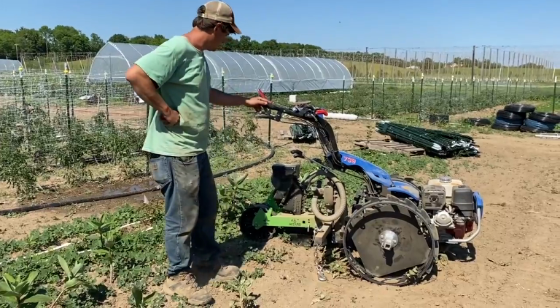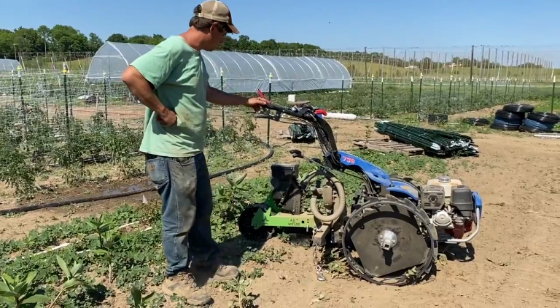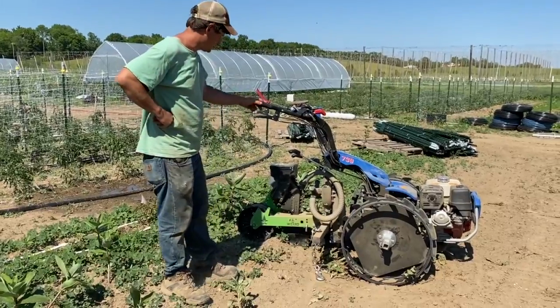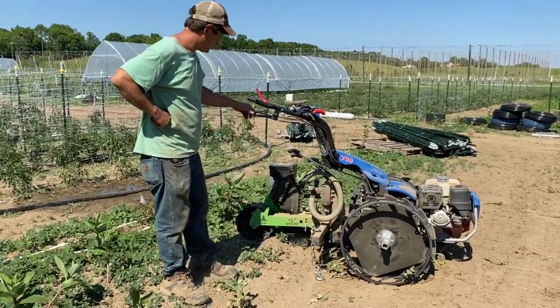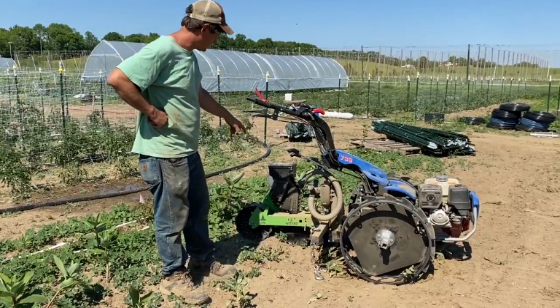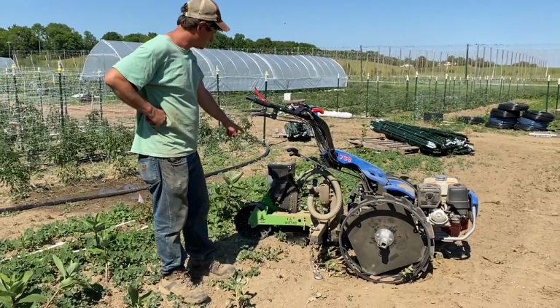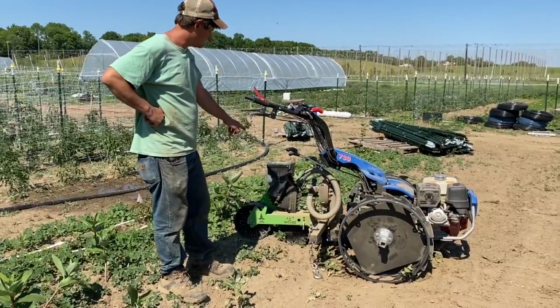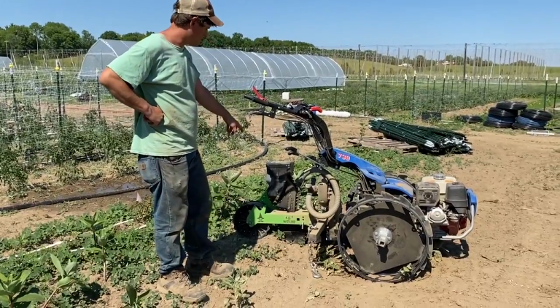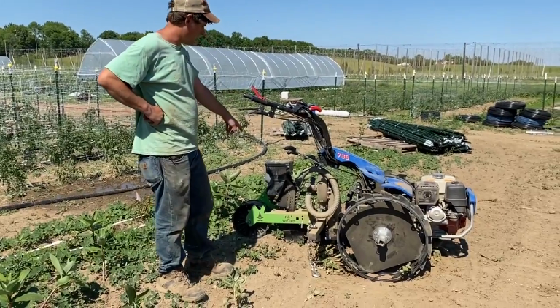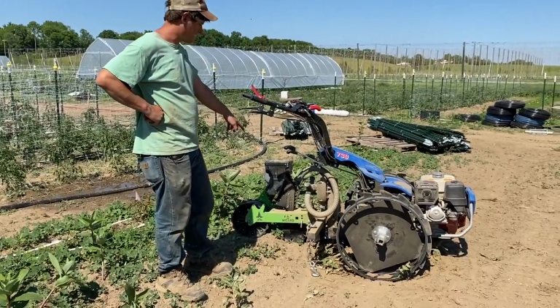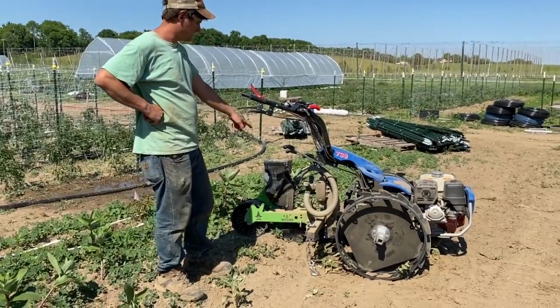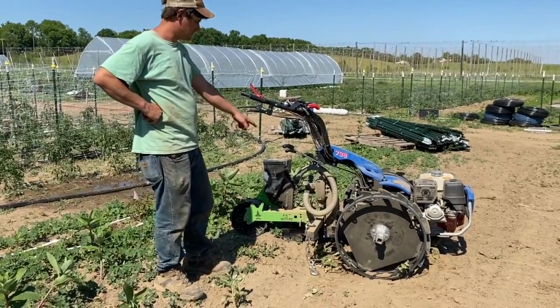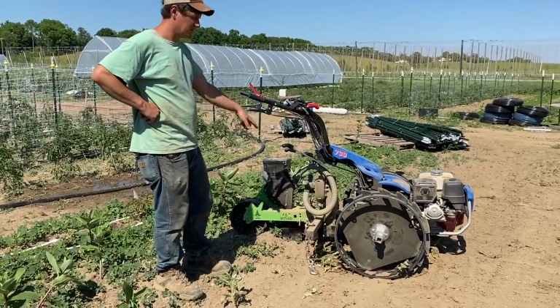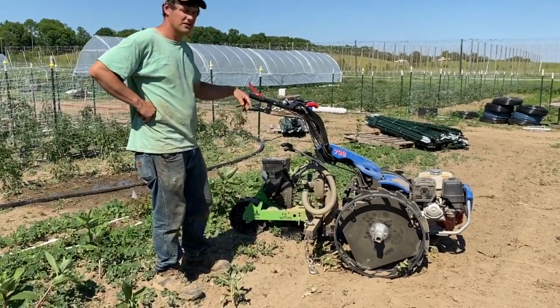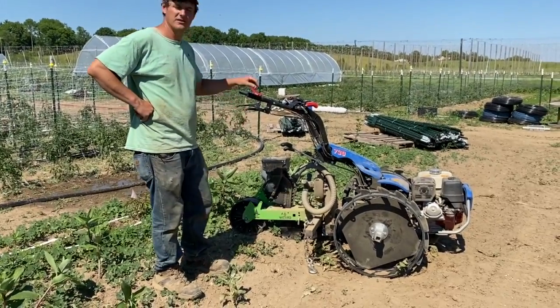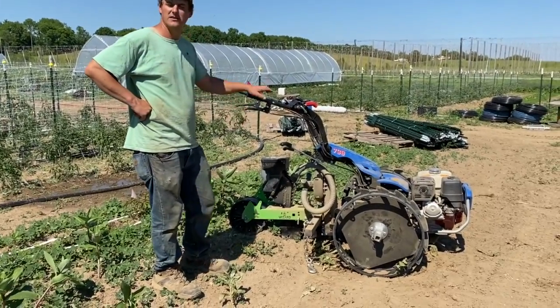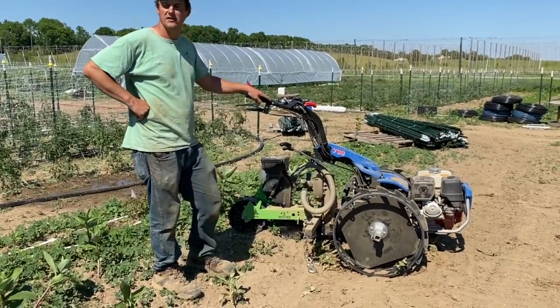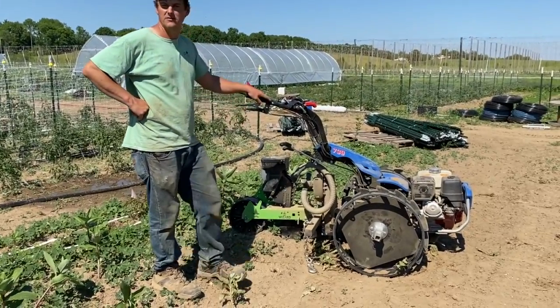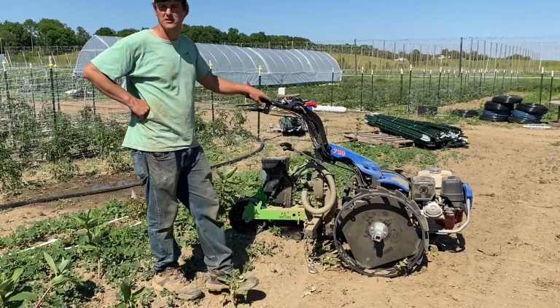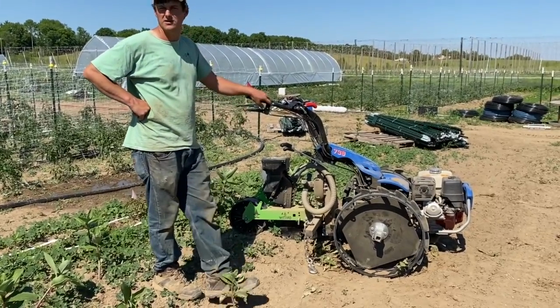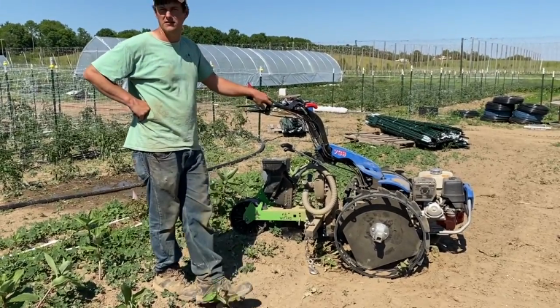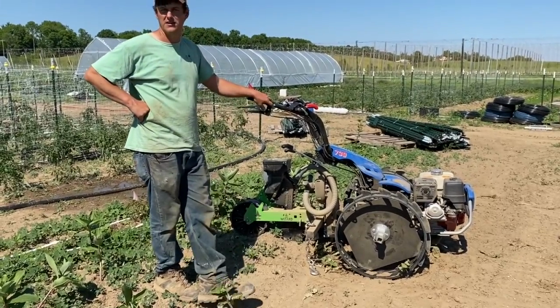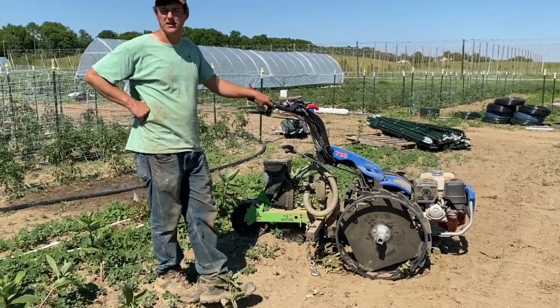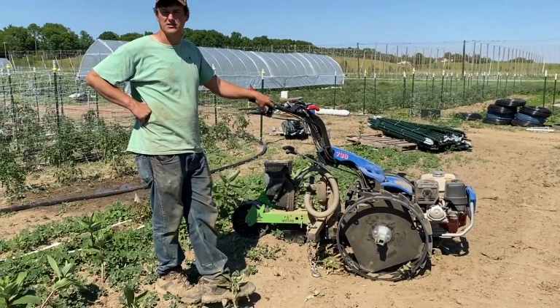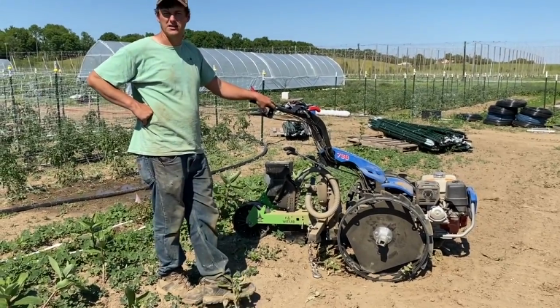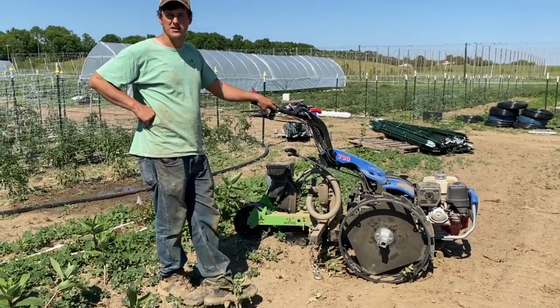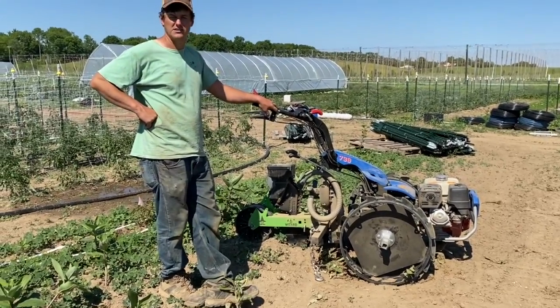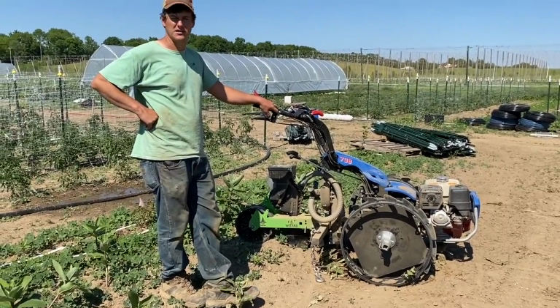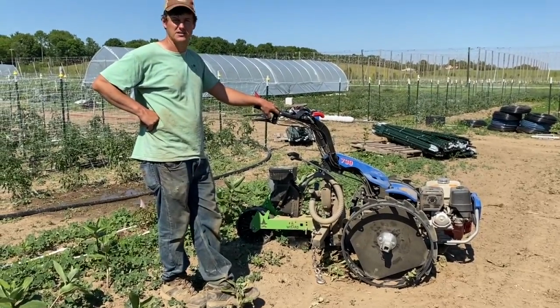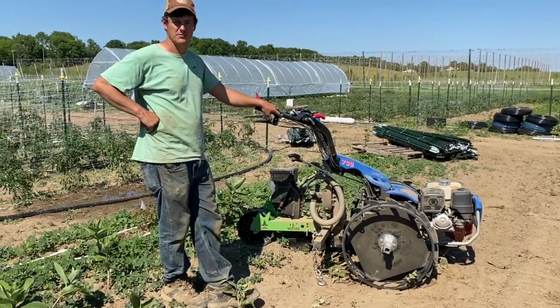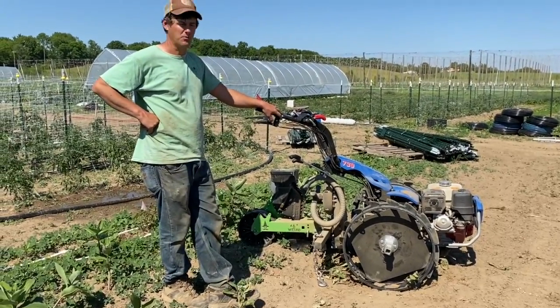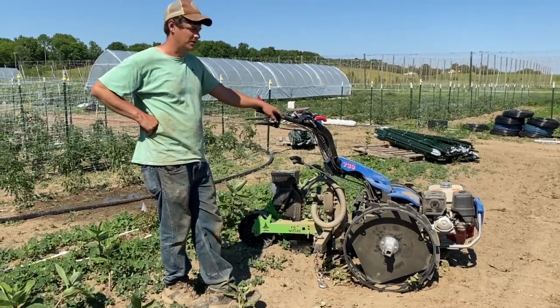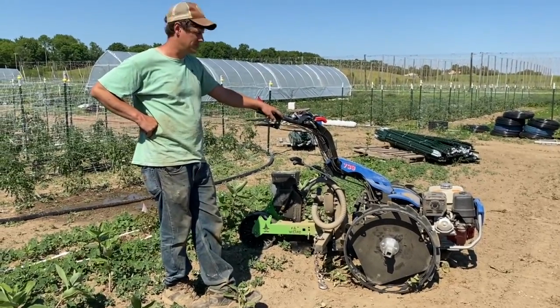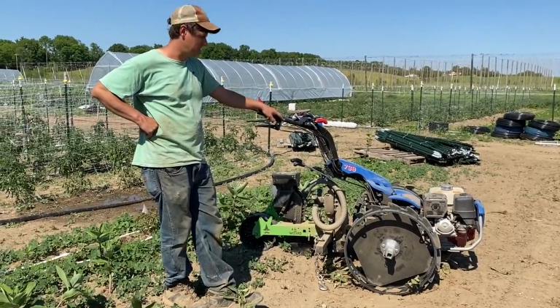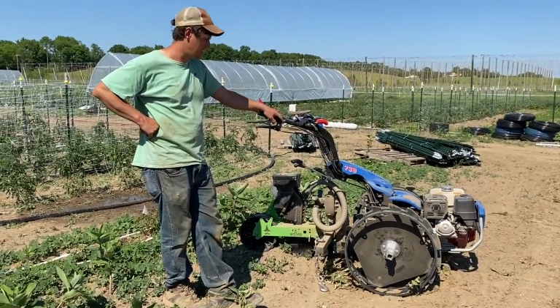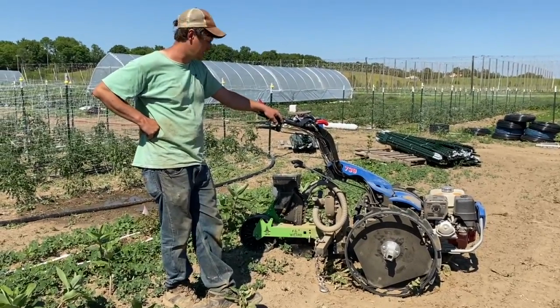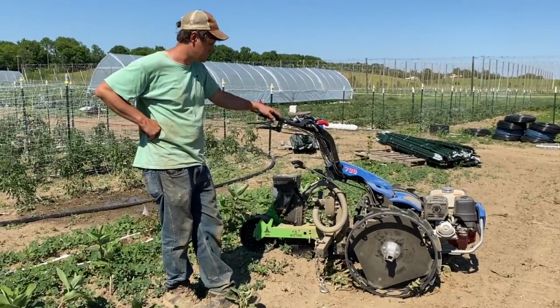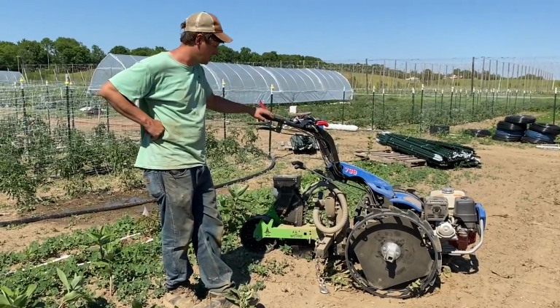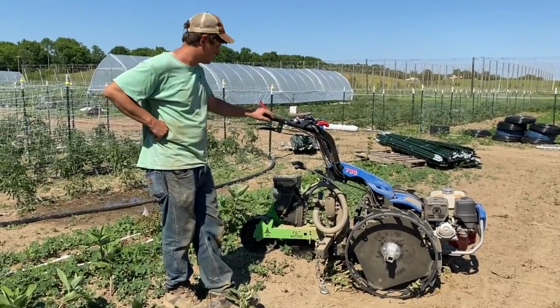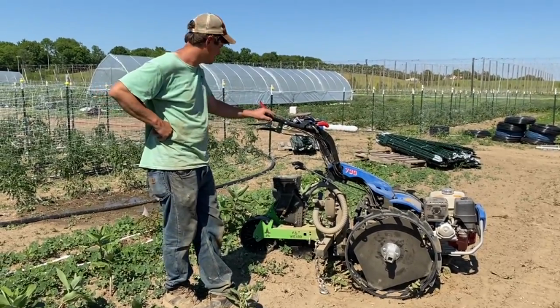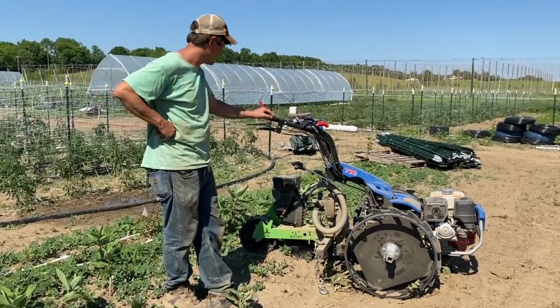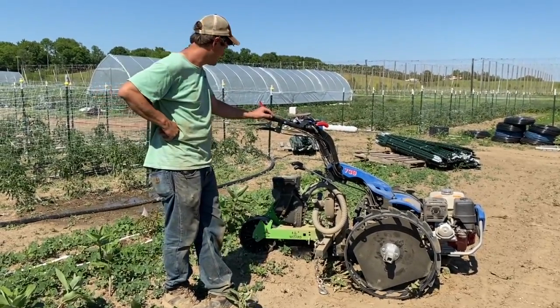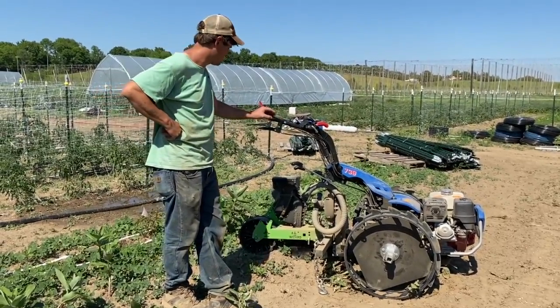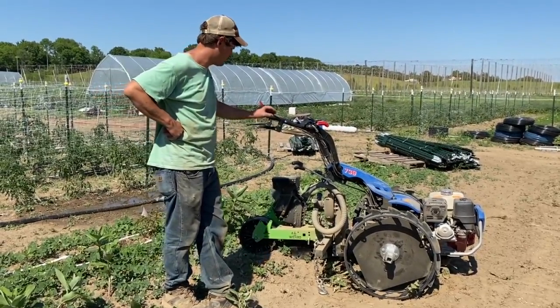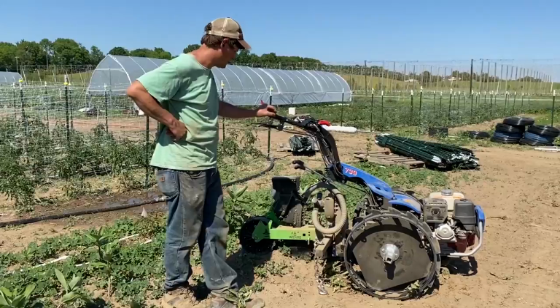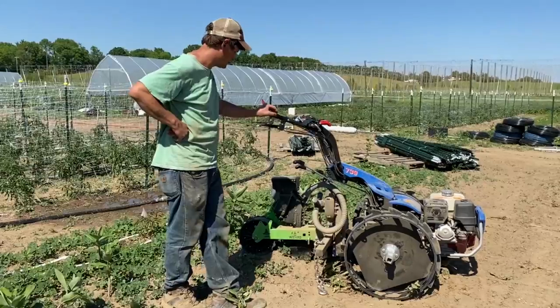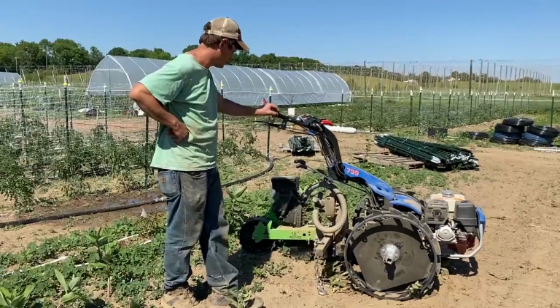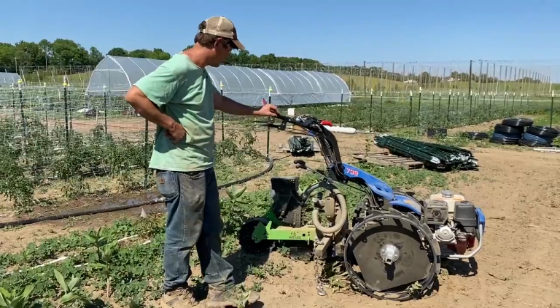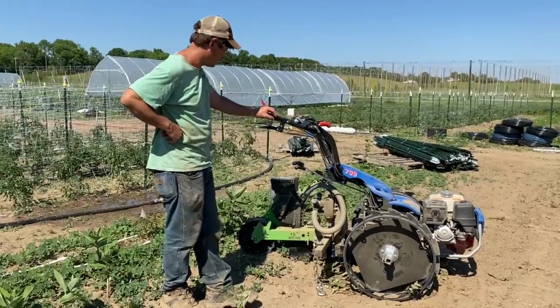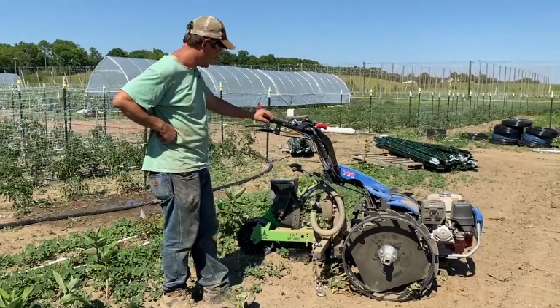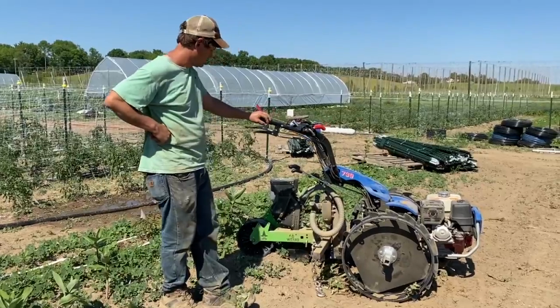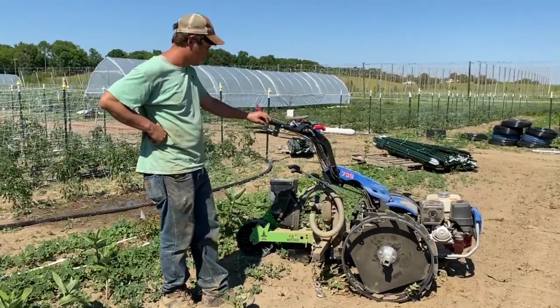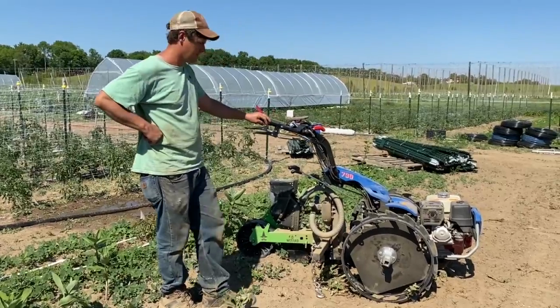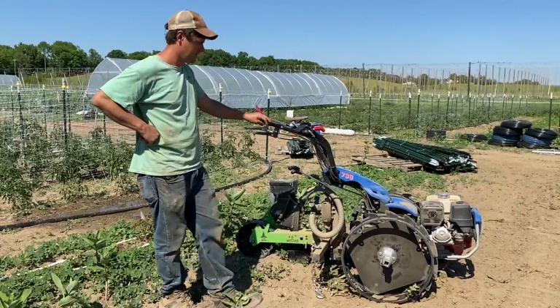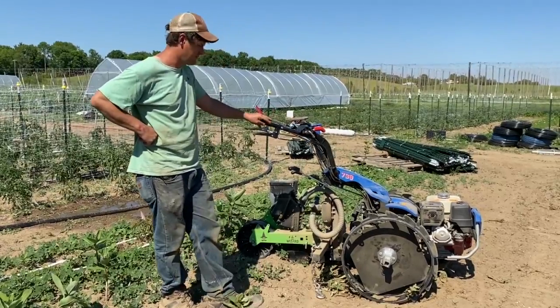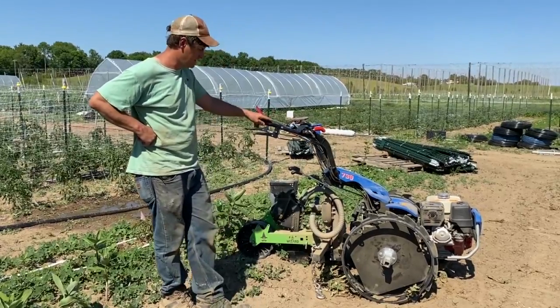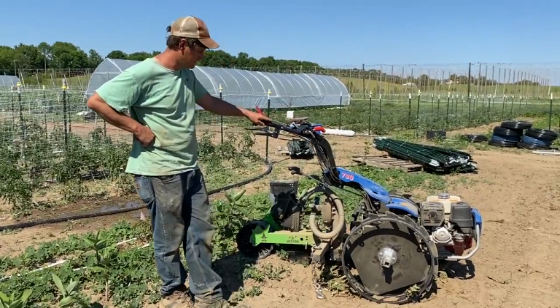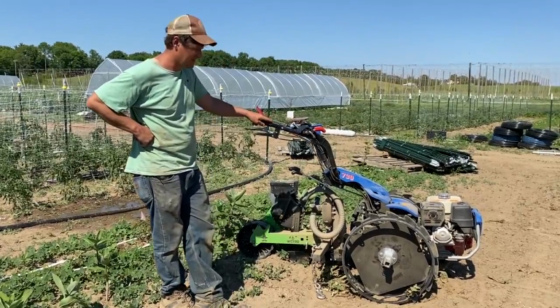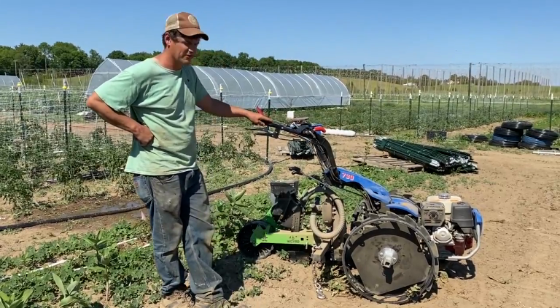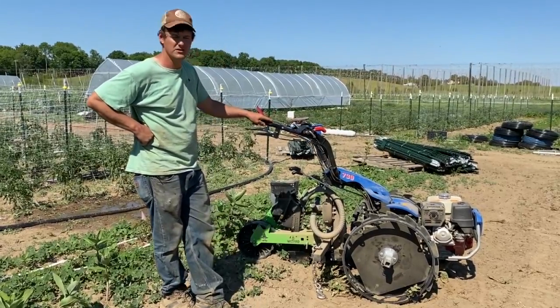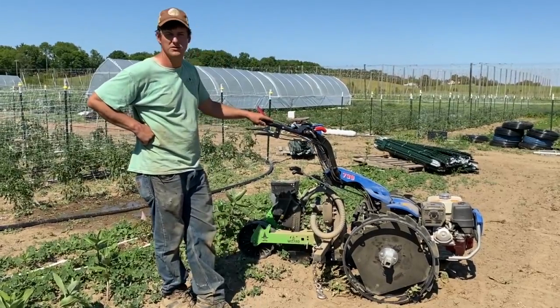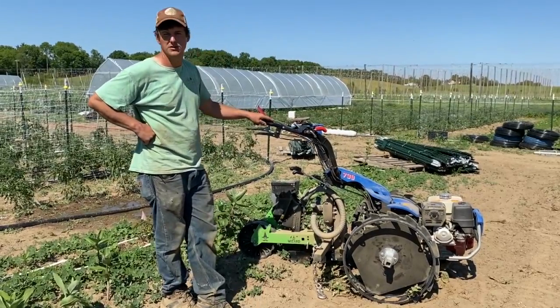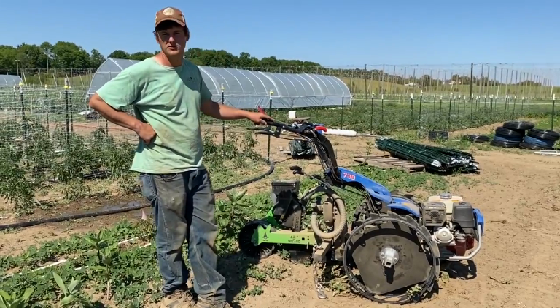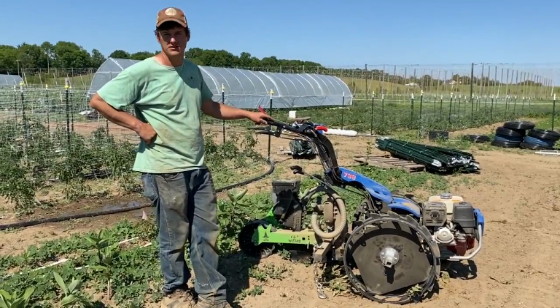Basically this is a vacuum seeder. It runs off the engine and sucks up one seed at a time, so right now we're planting green beans every two inches.